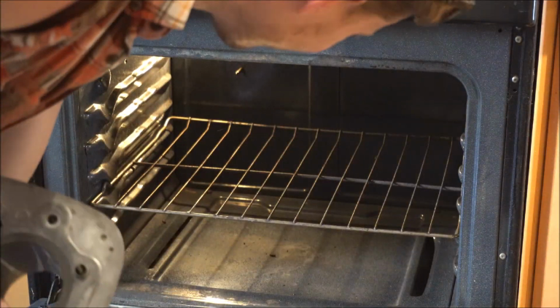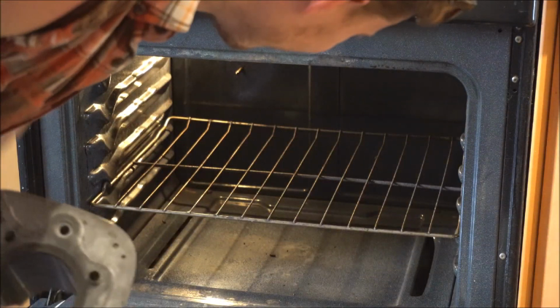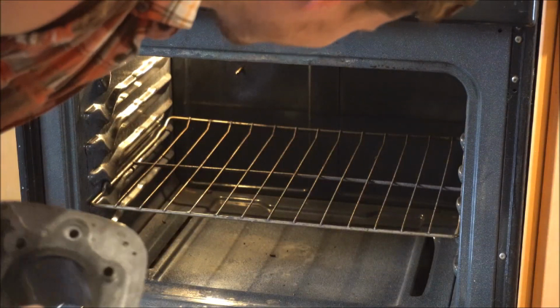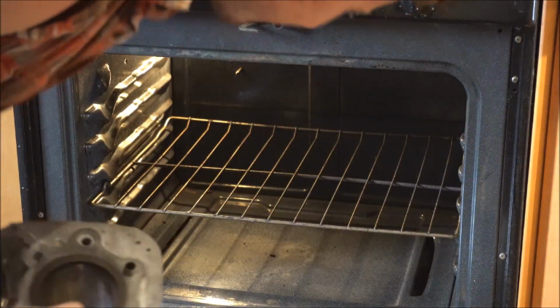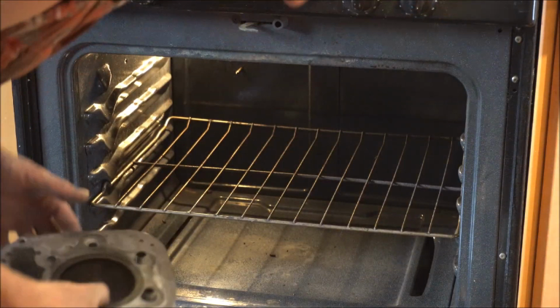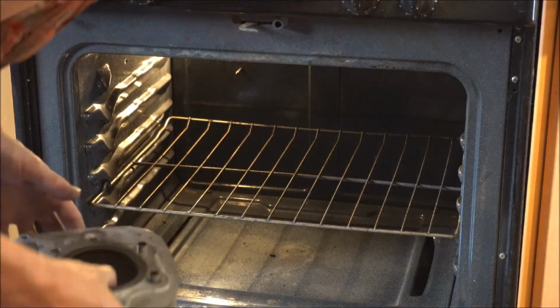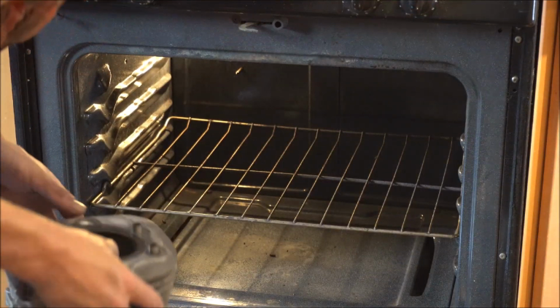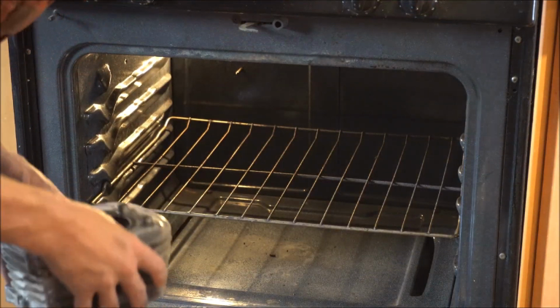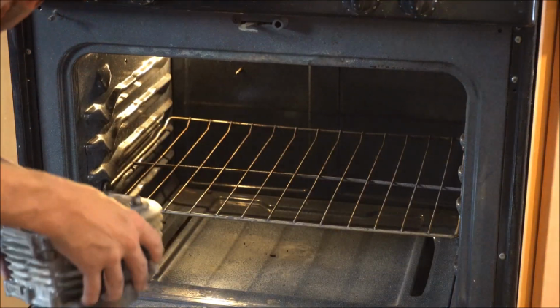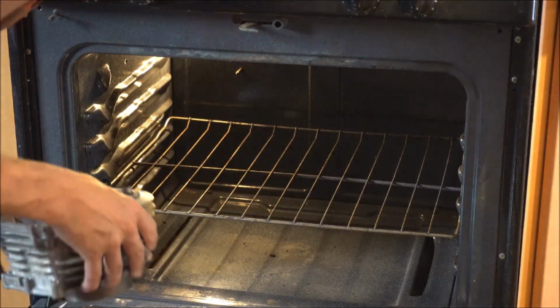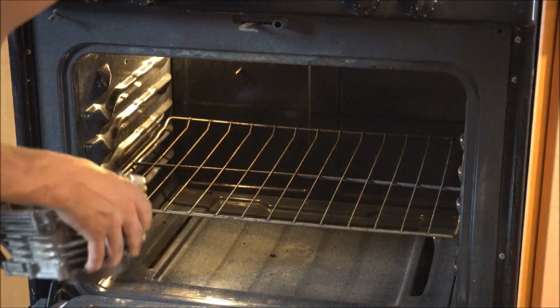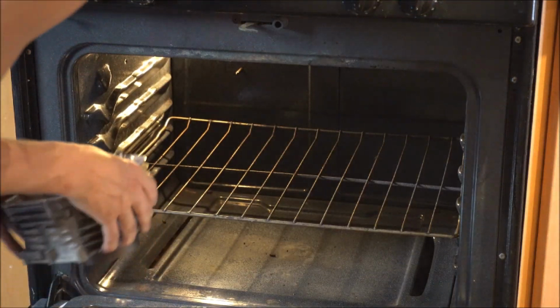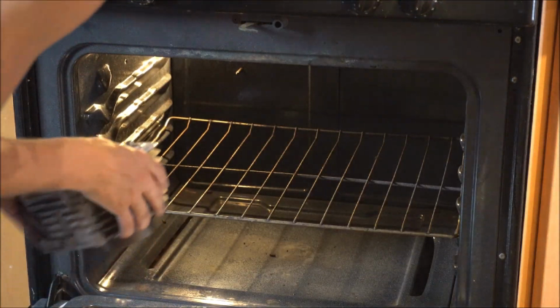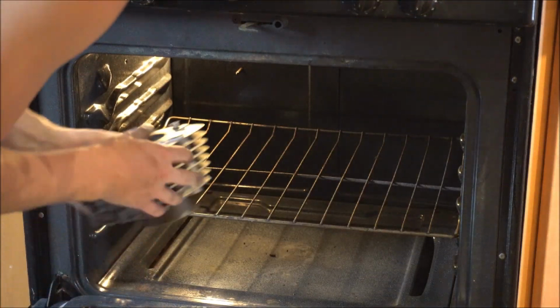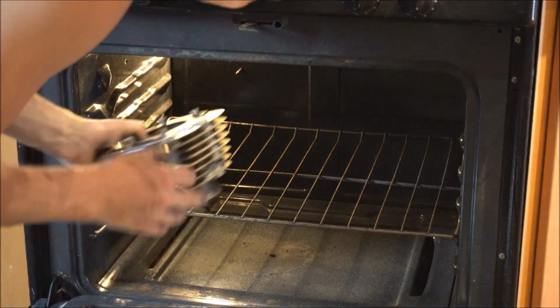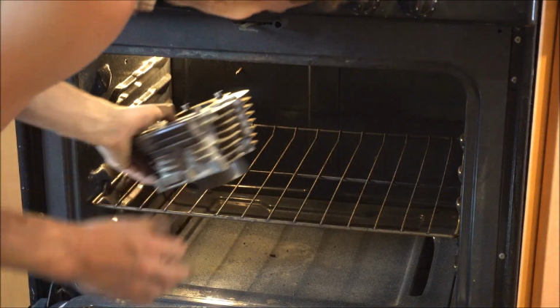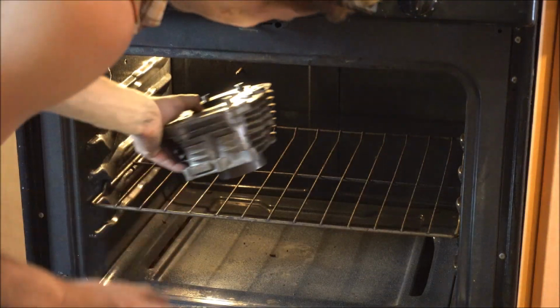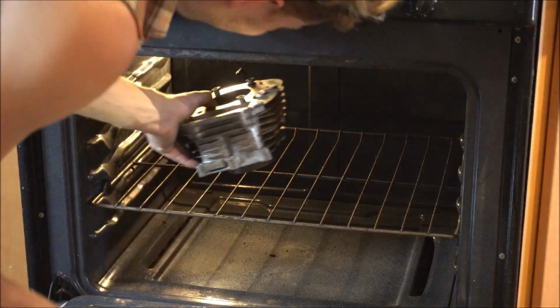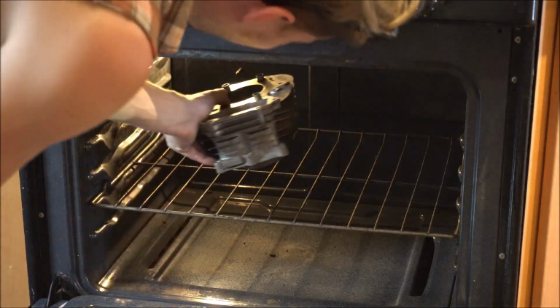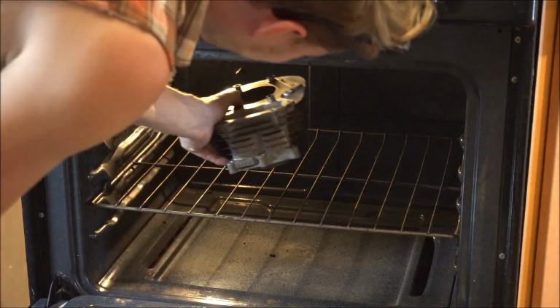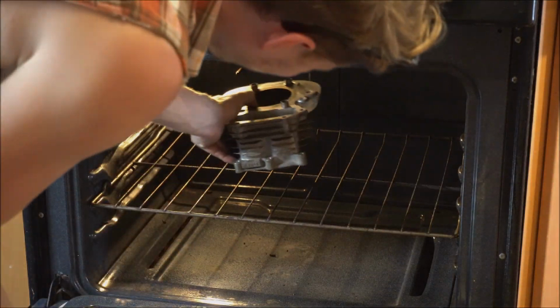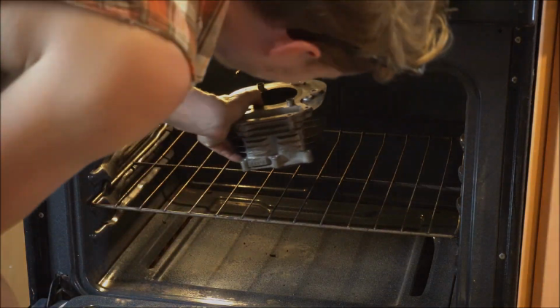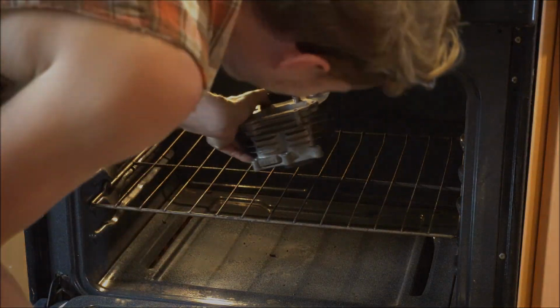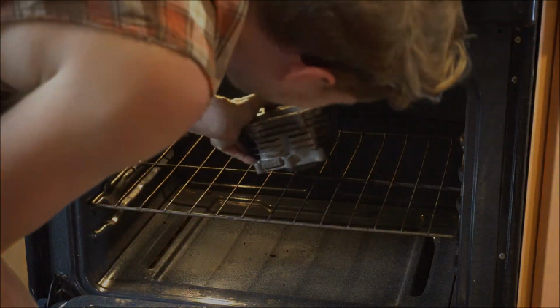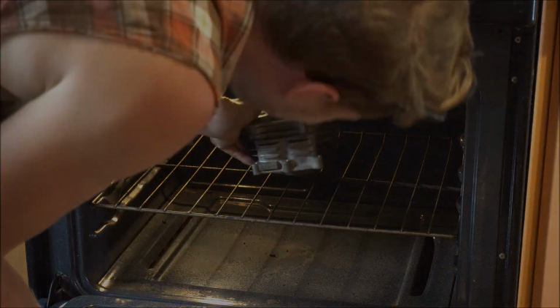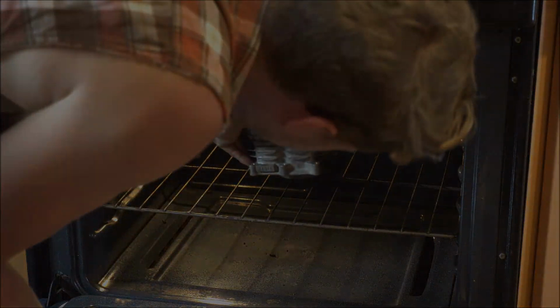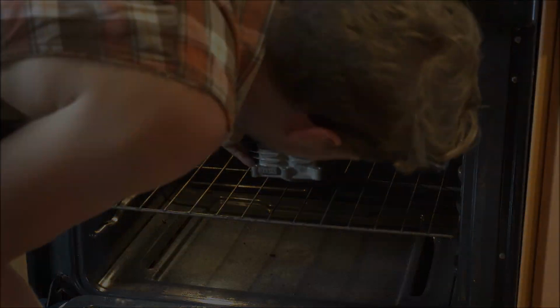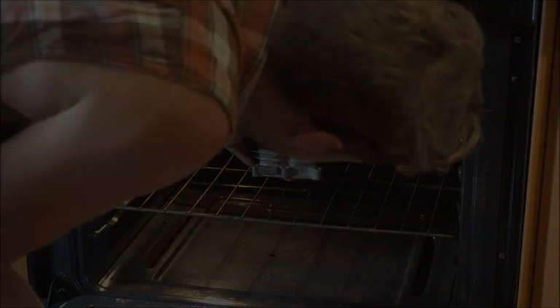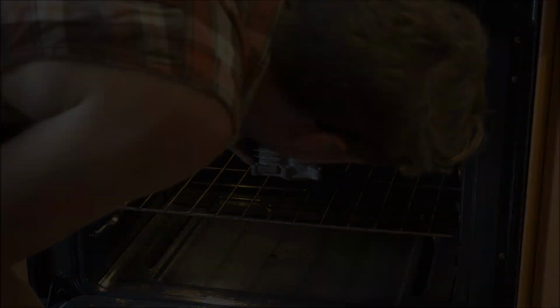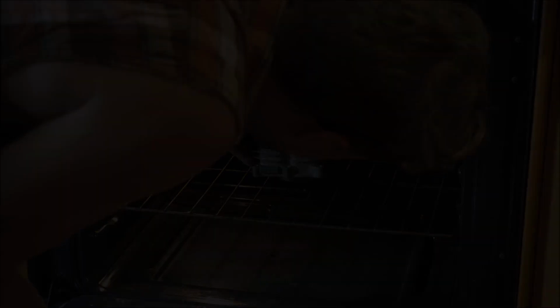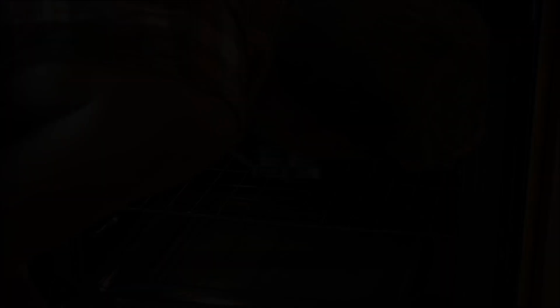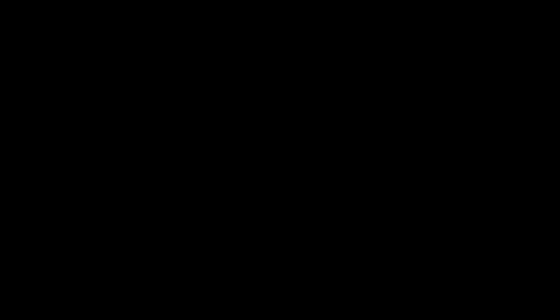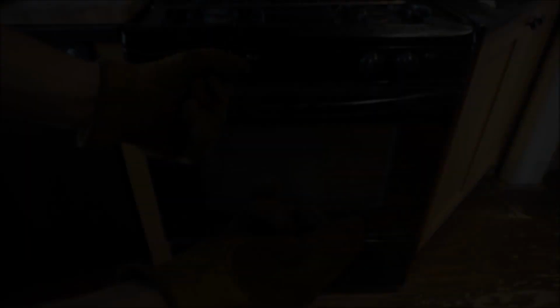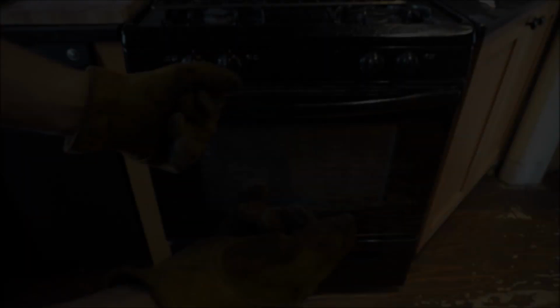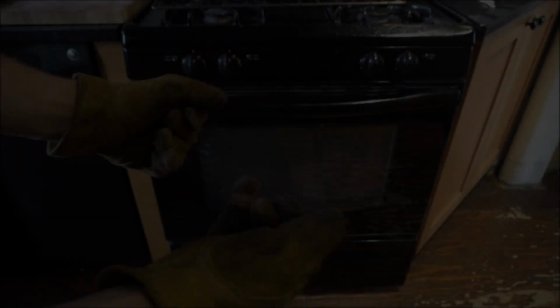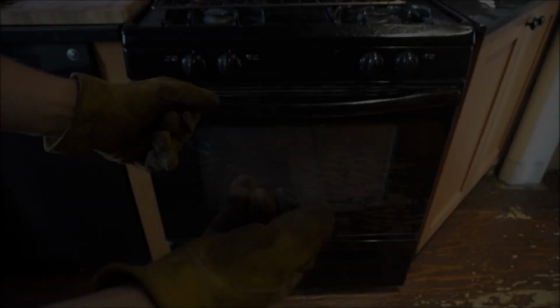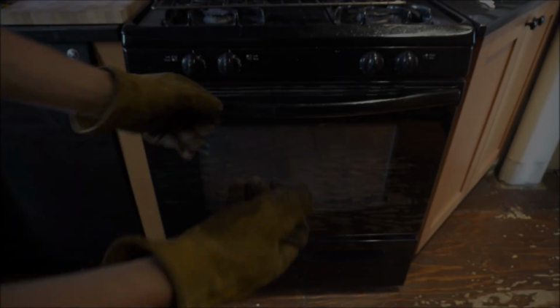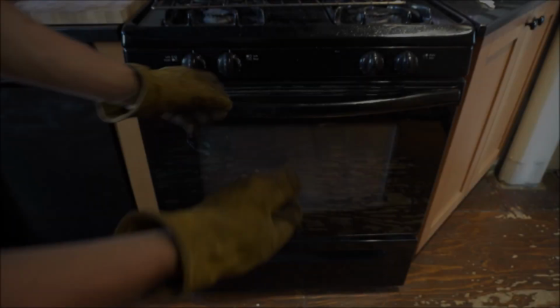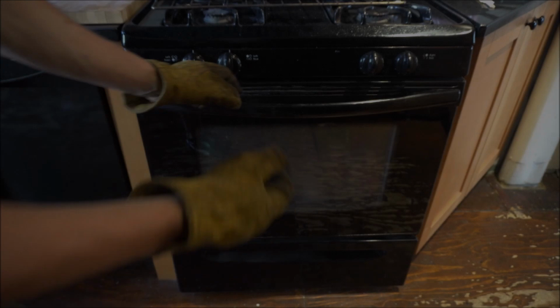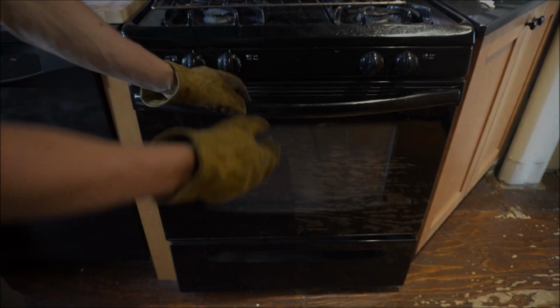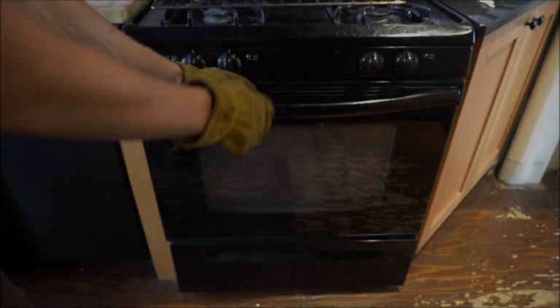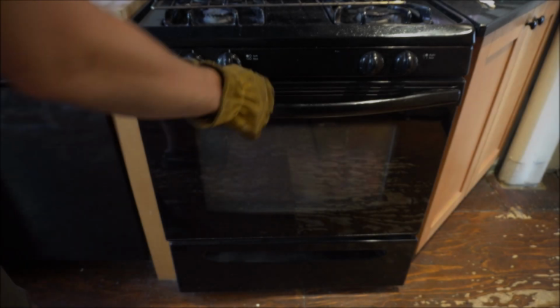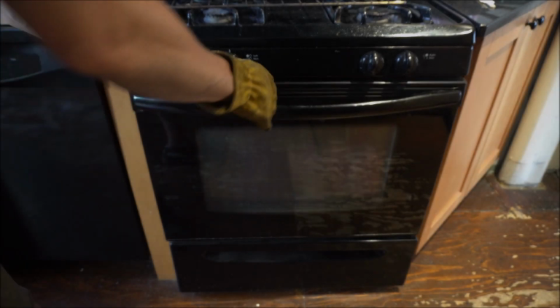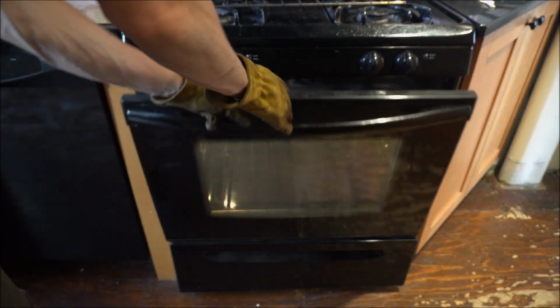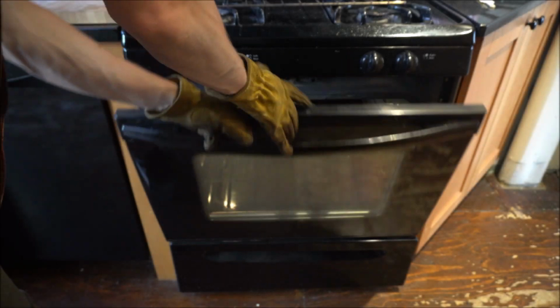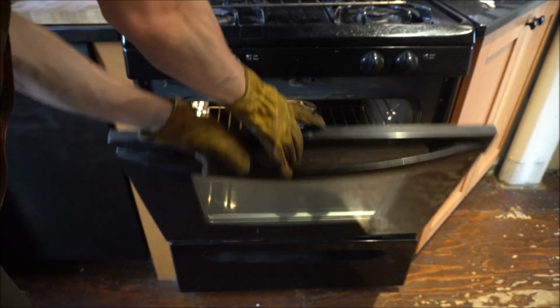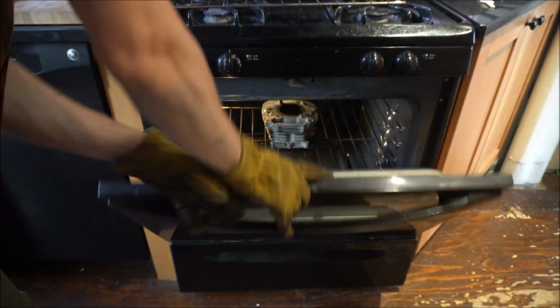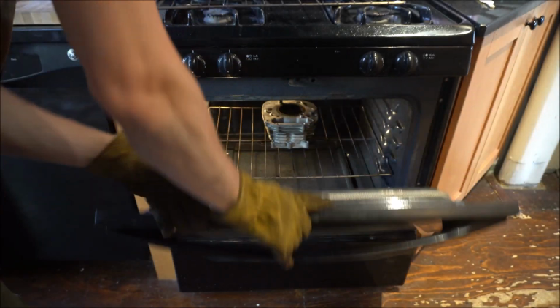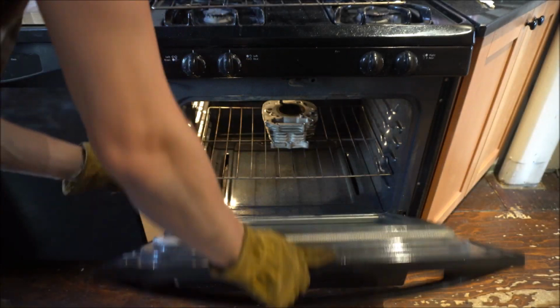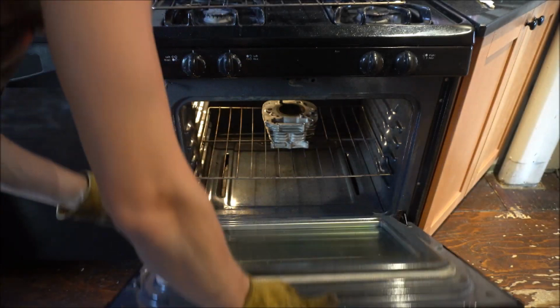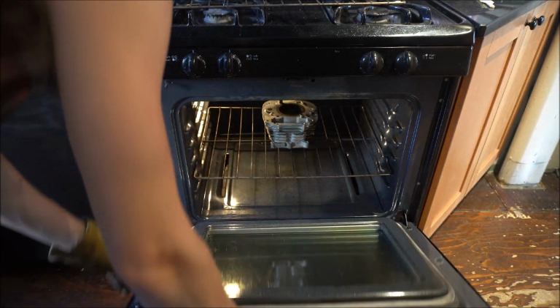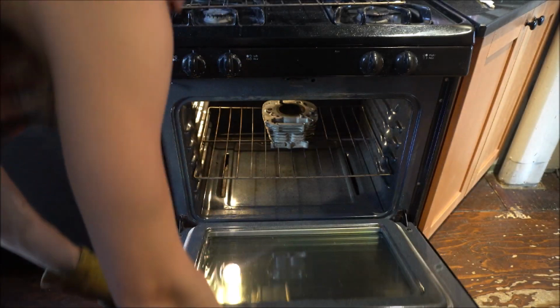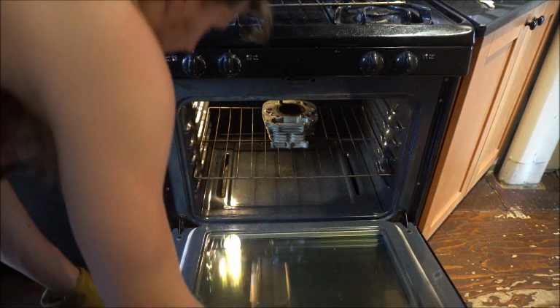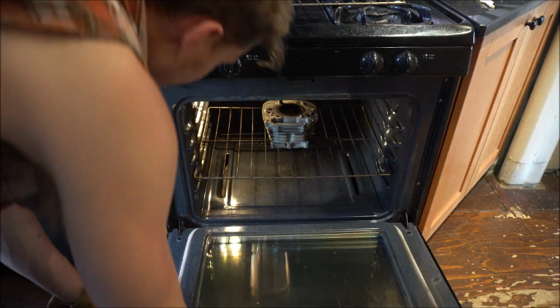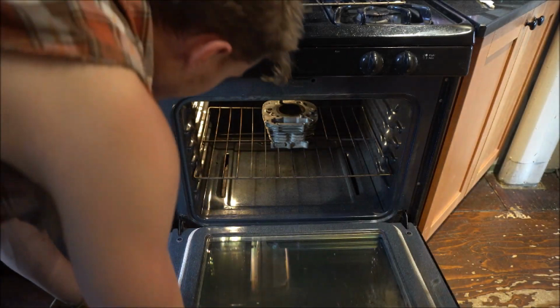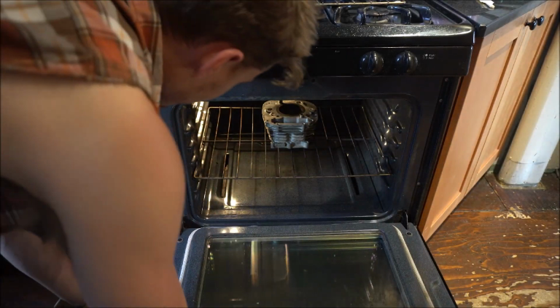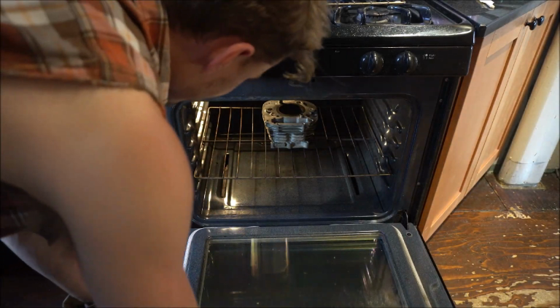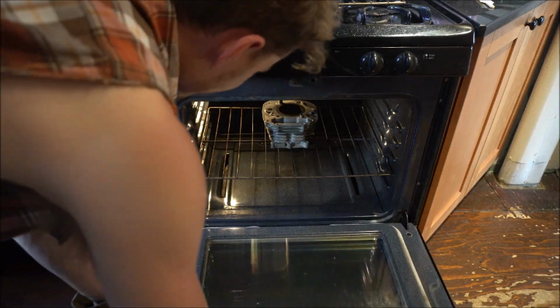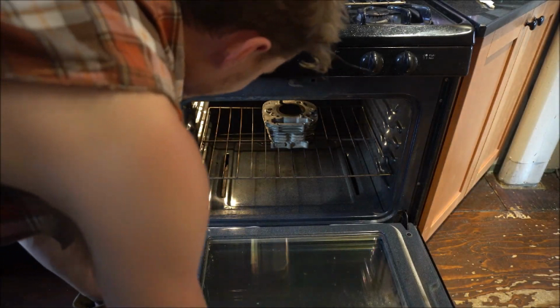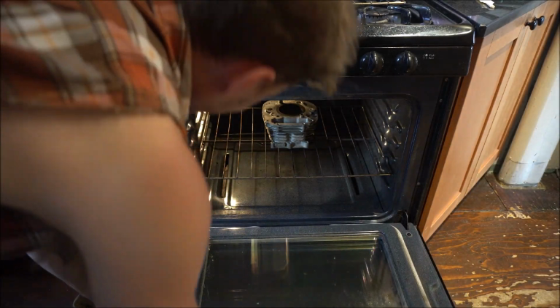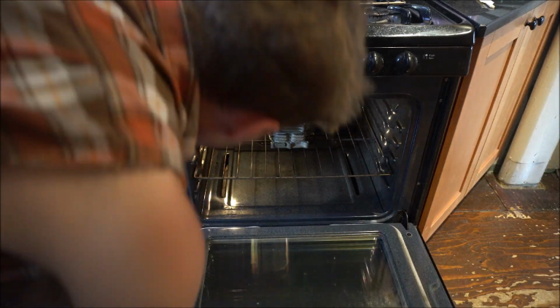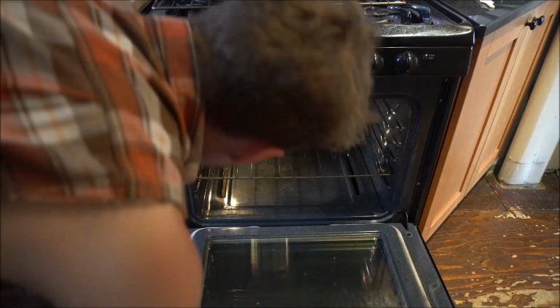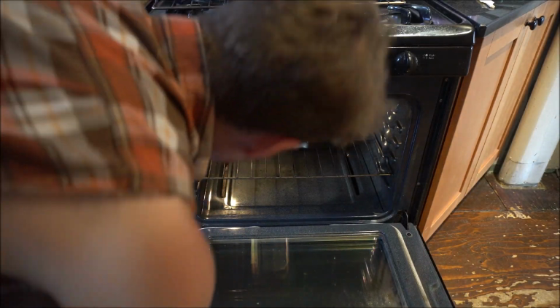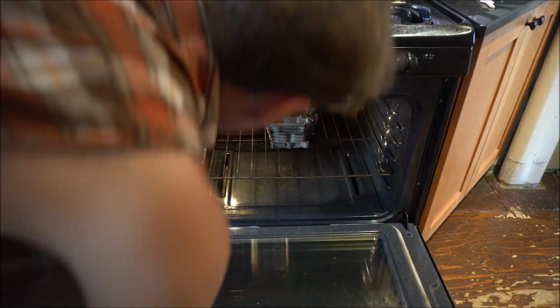I put the cylinder in for about 15 minutes. Soon enough I had a hot hunk of metal and my kitchen reeked of PB Blaster.